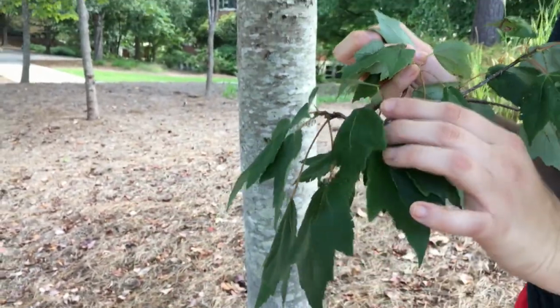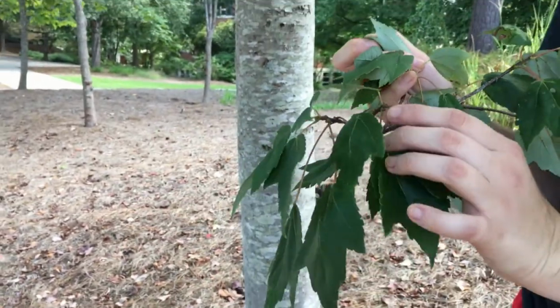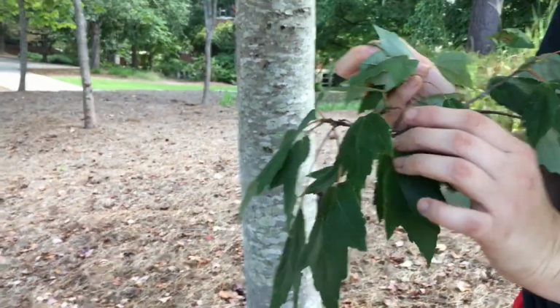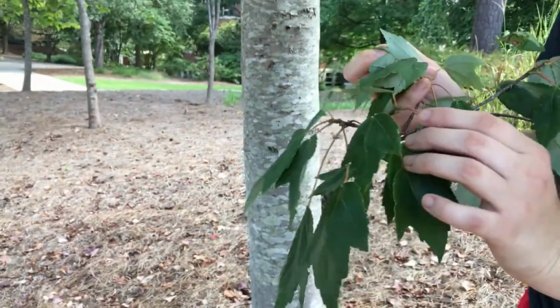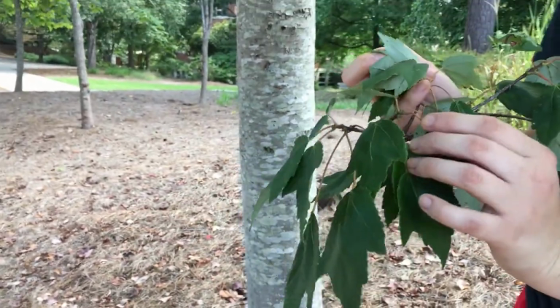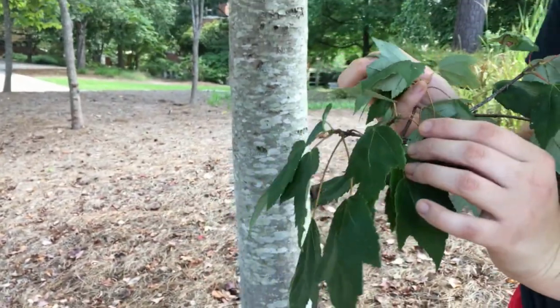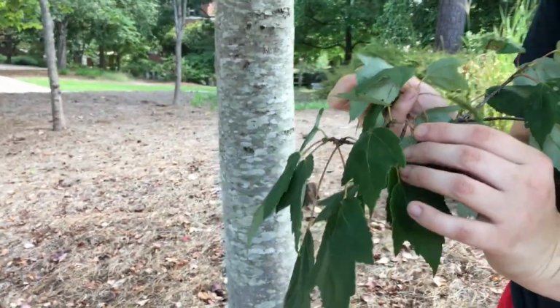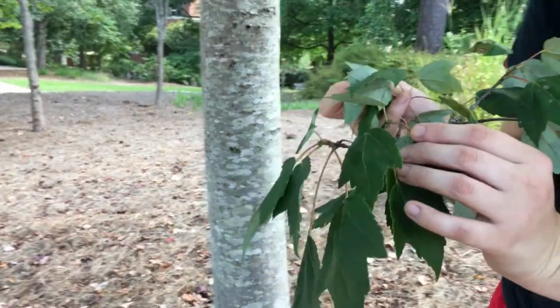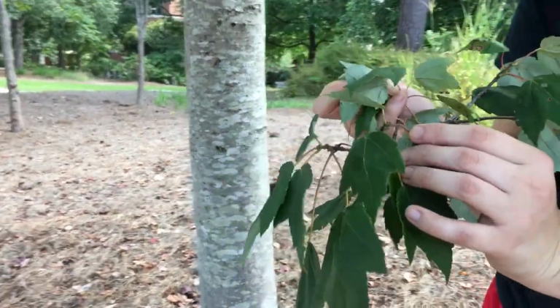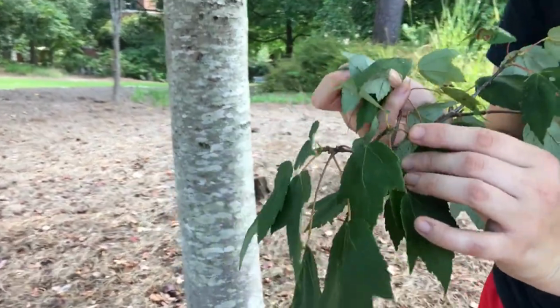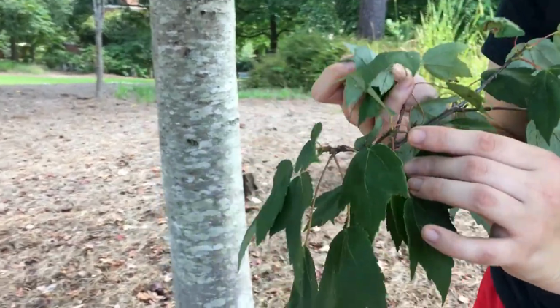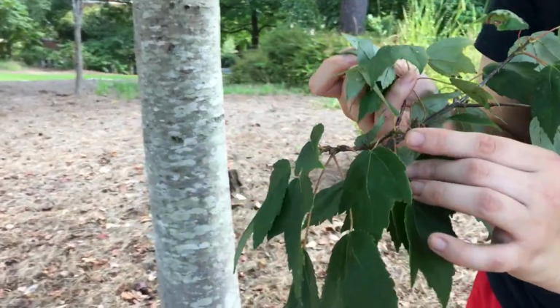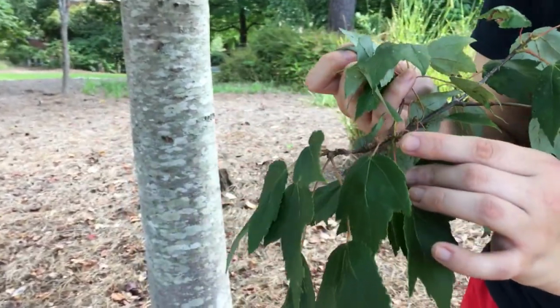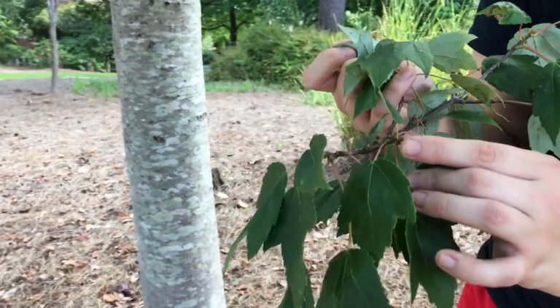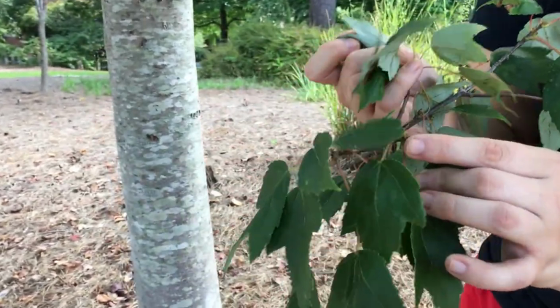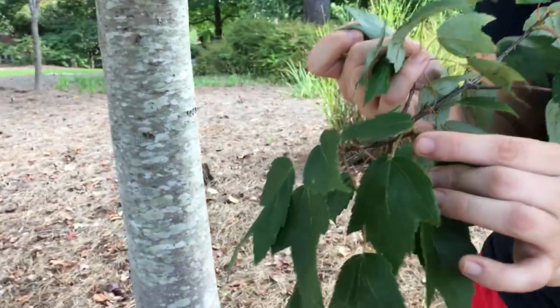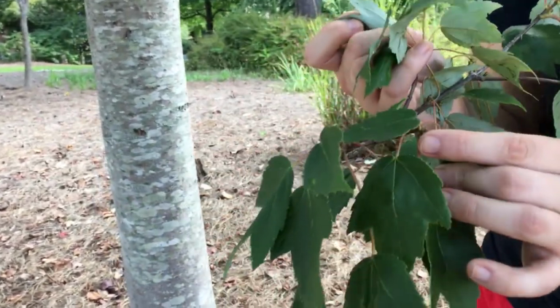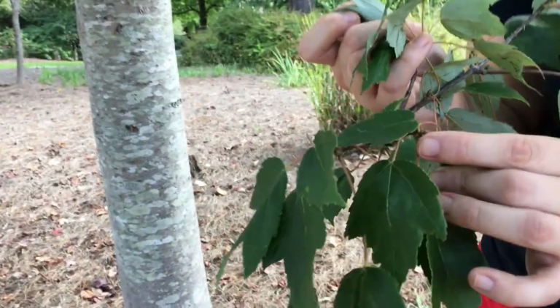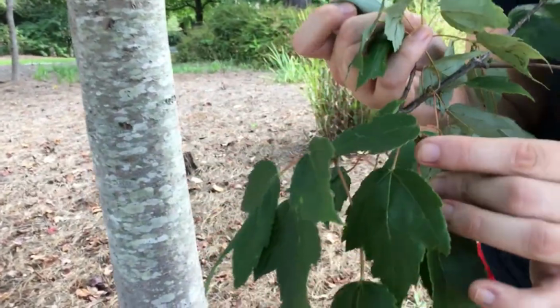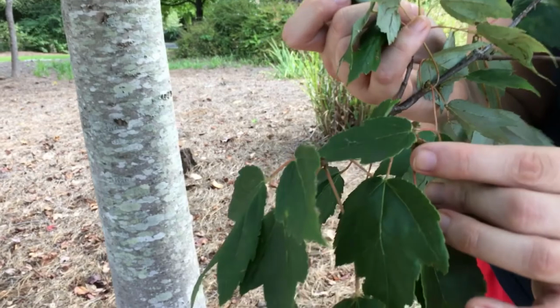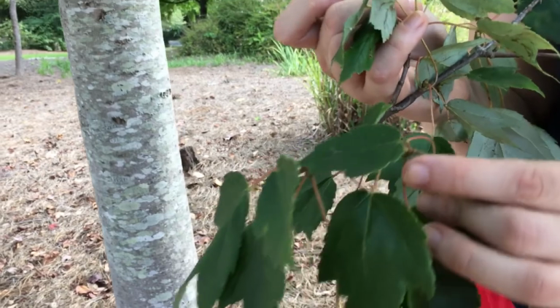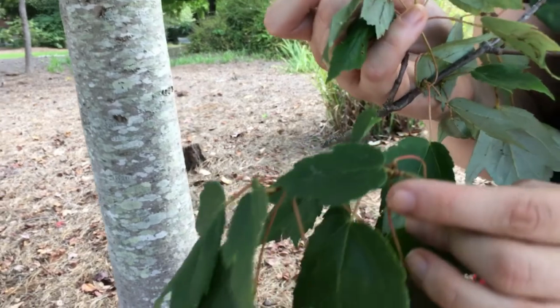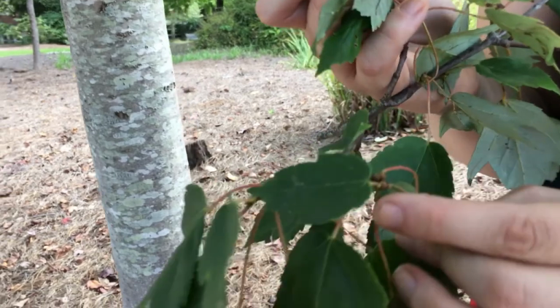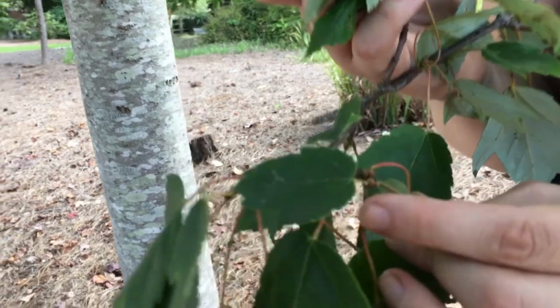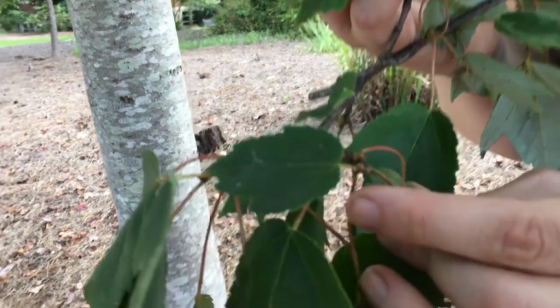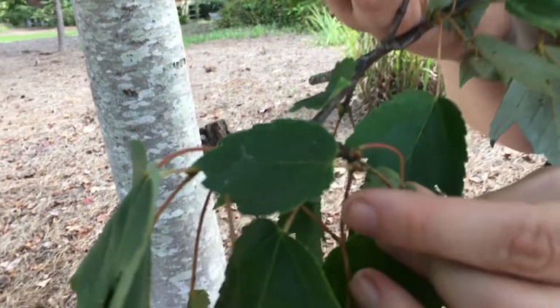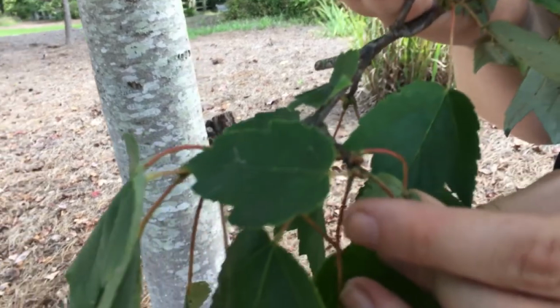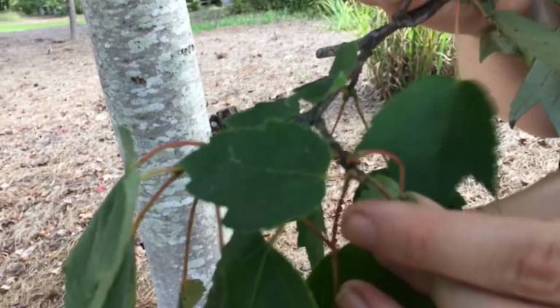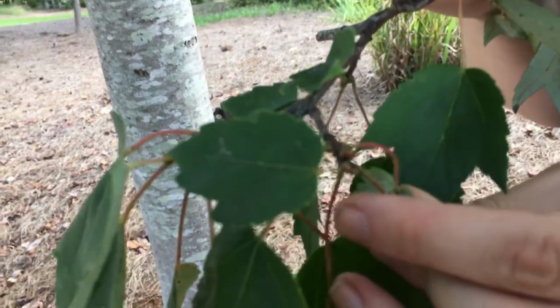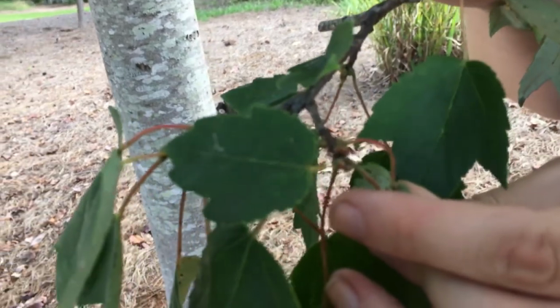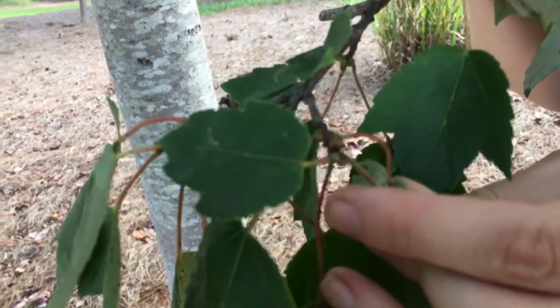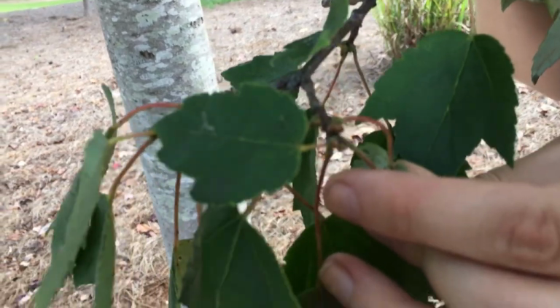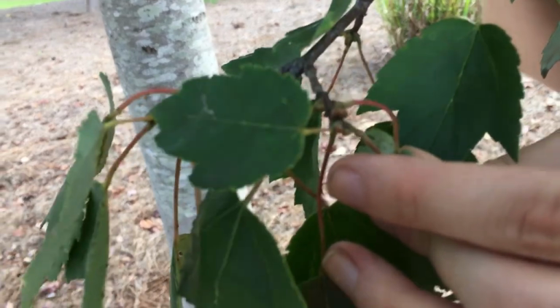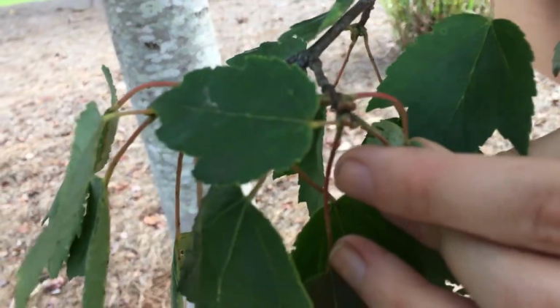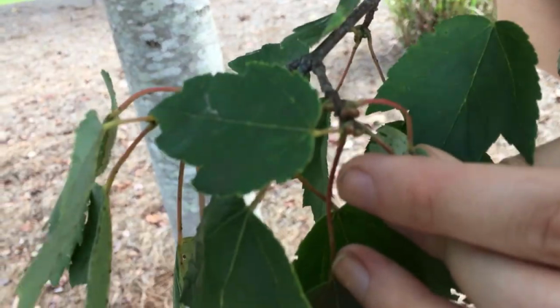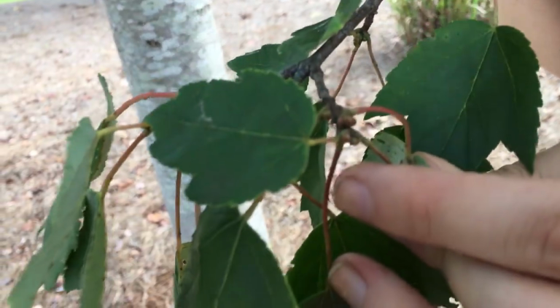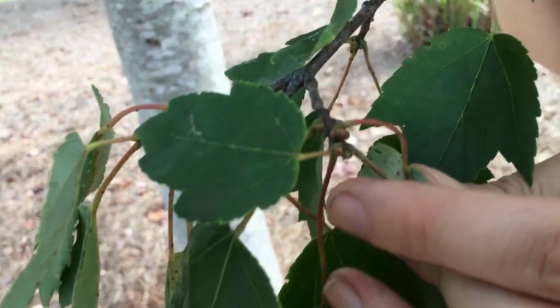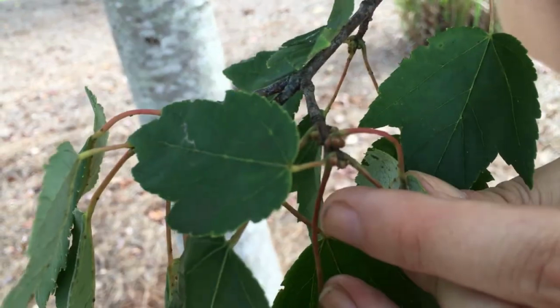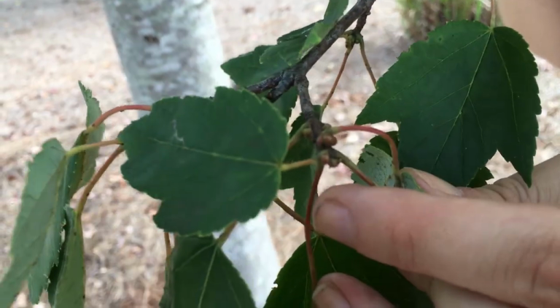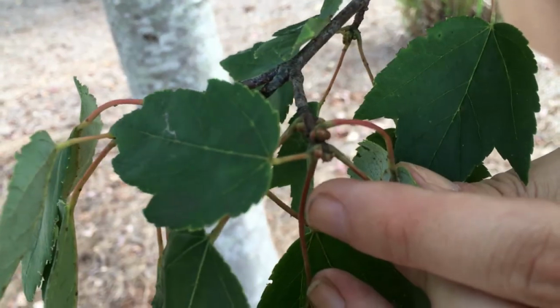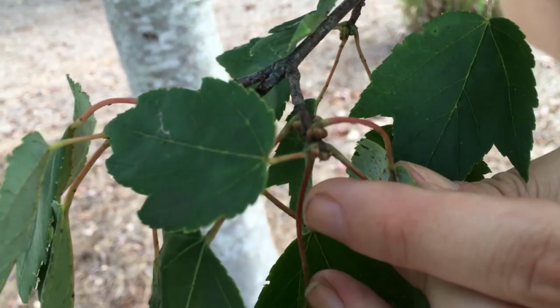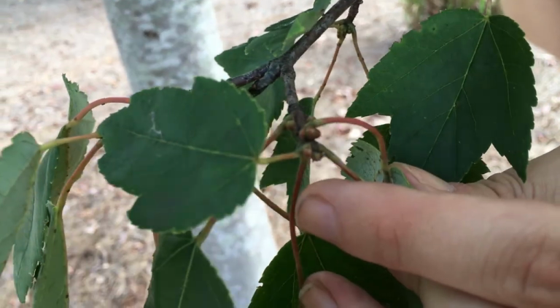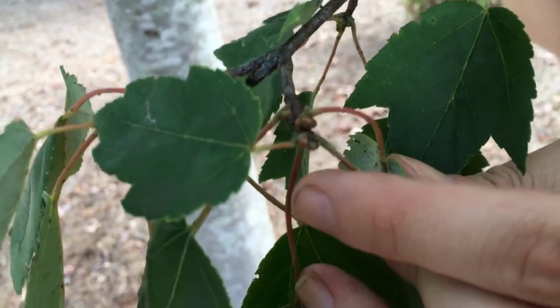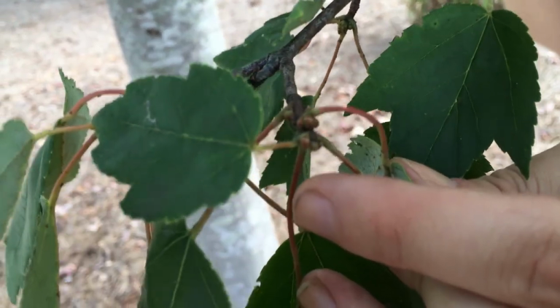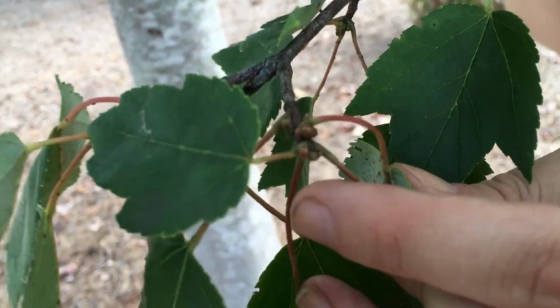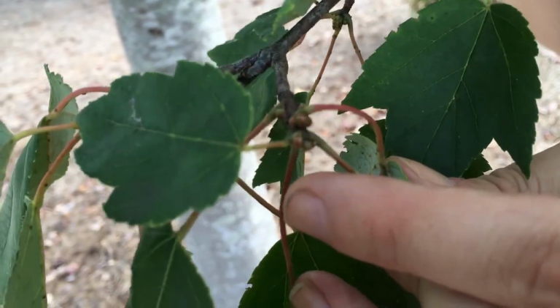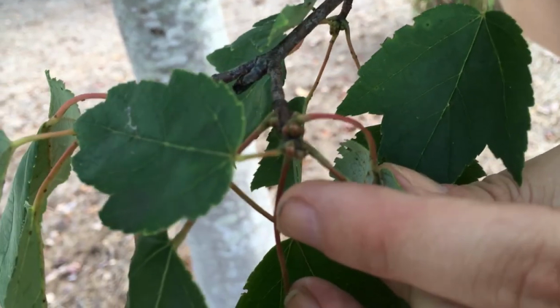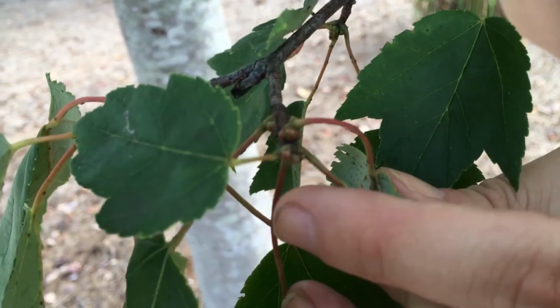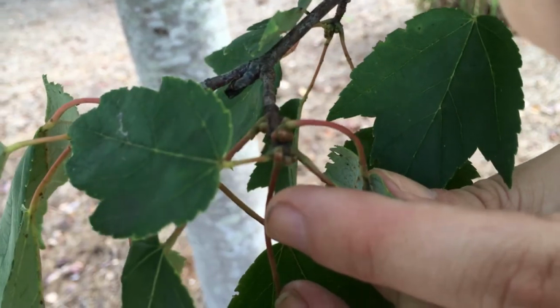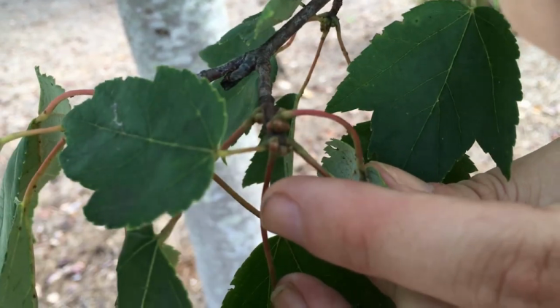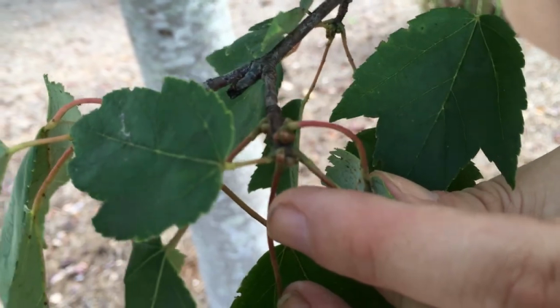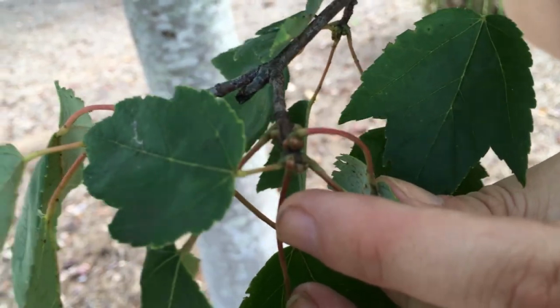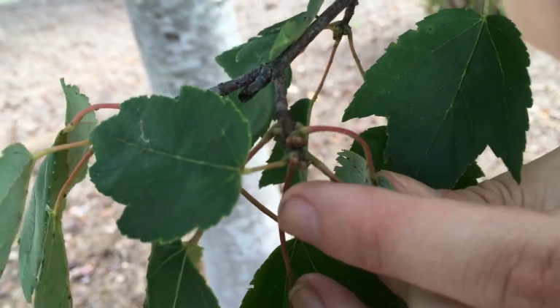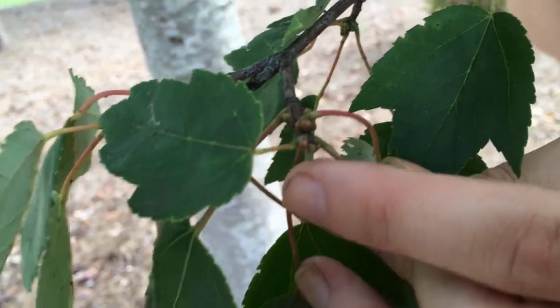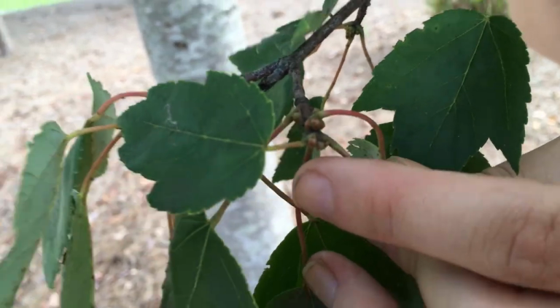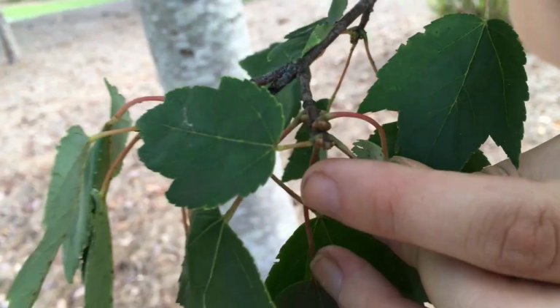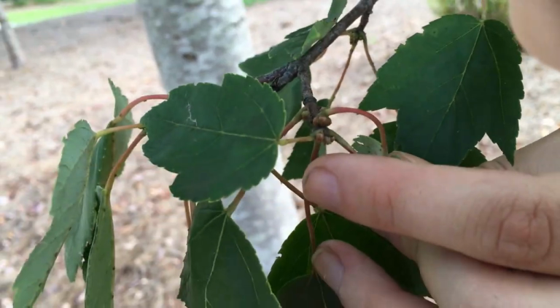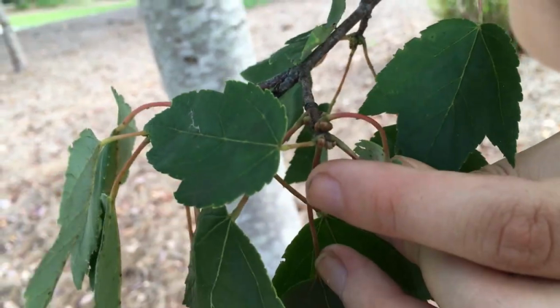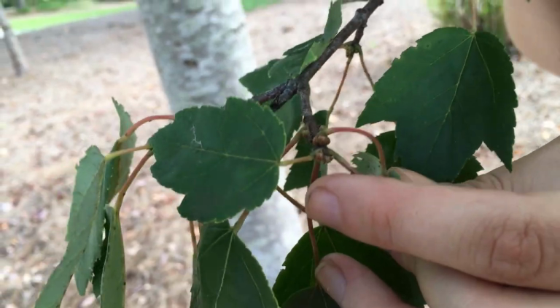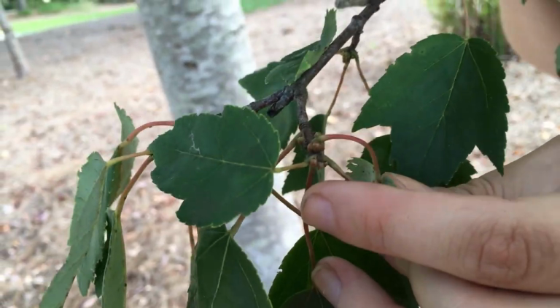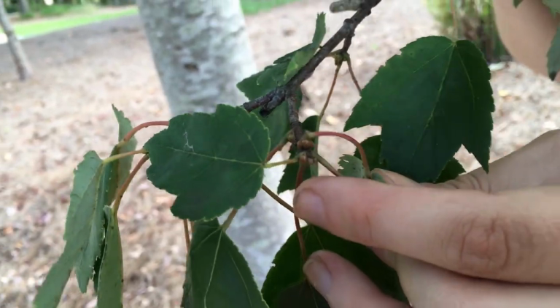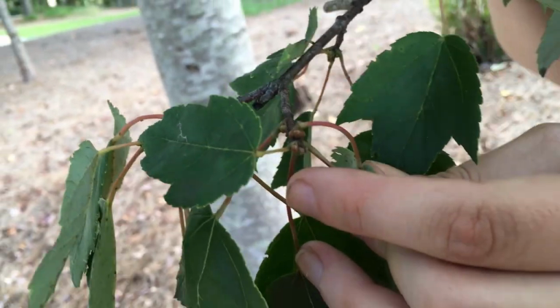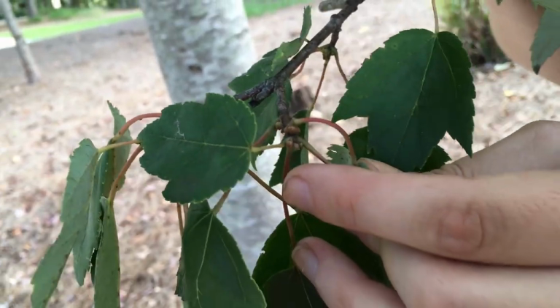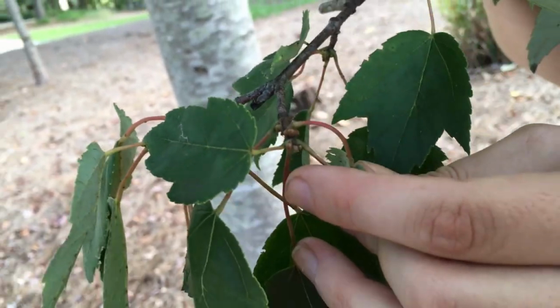The buds are reddish and blunt, and have imbricate scales, which means that they're overlapping.